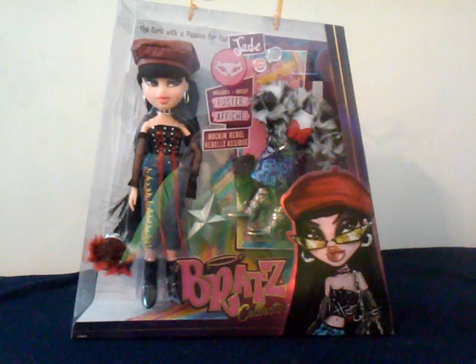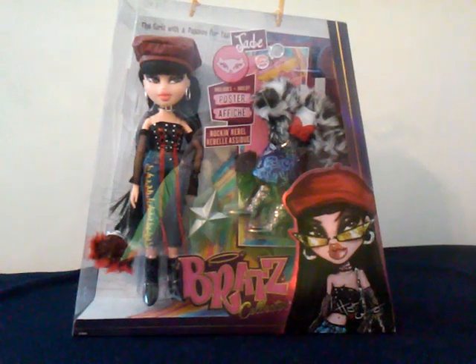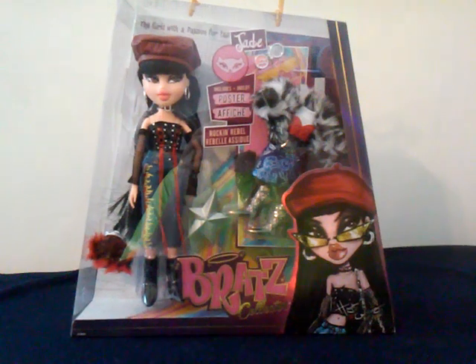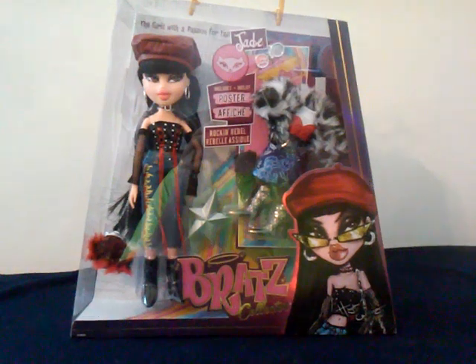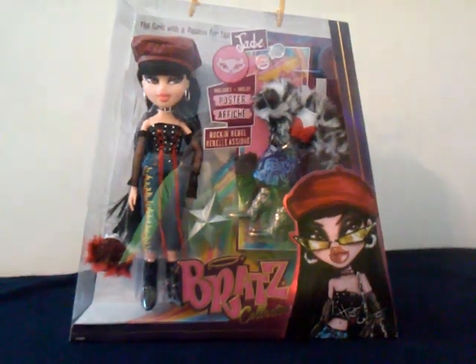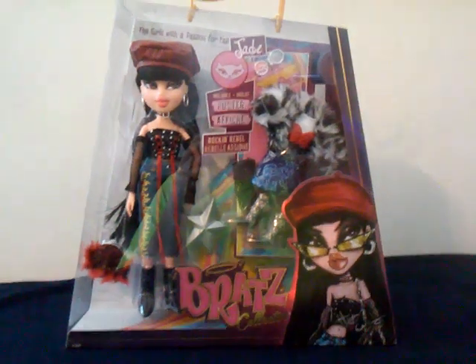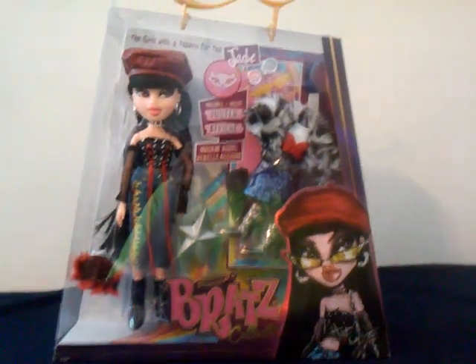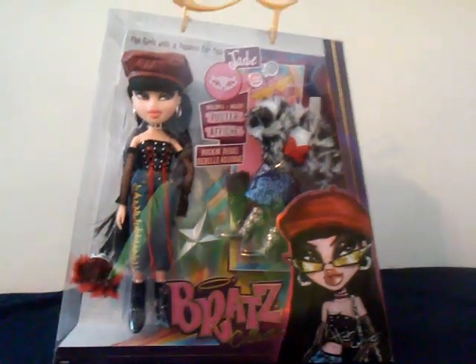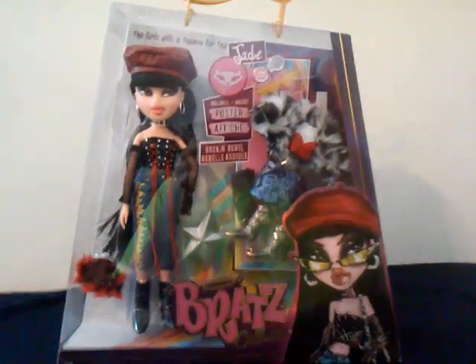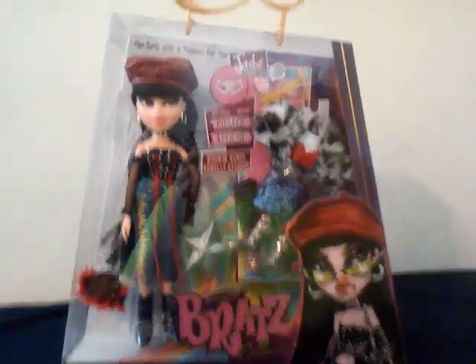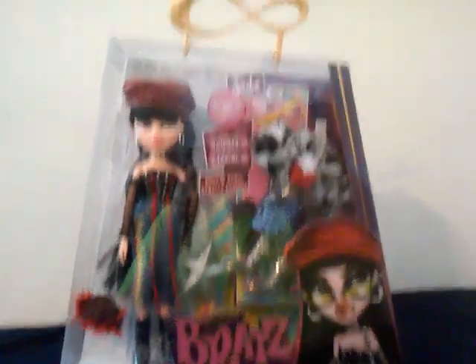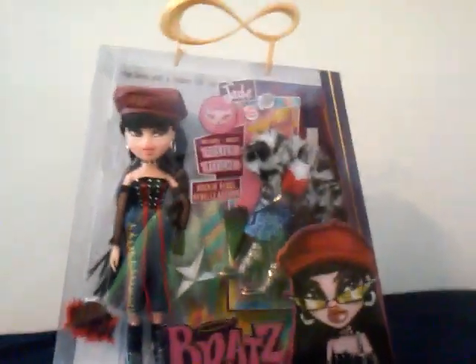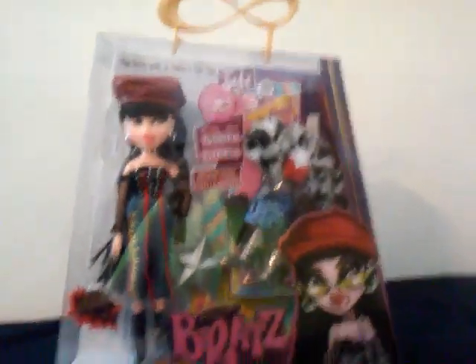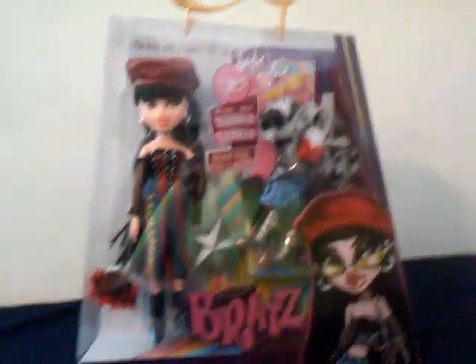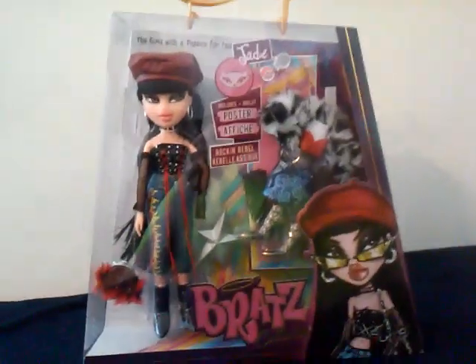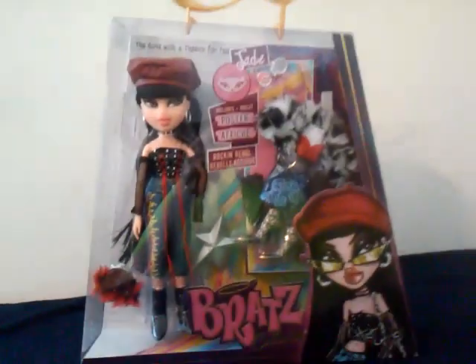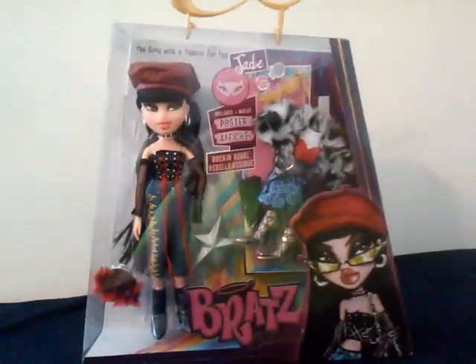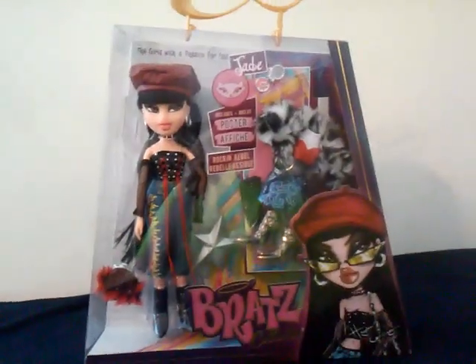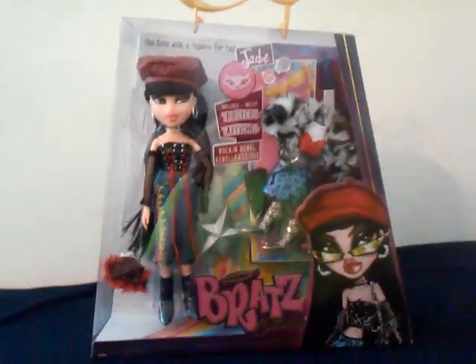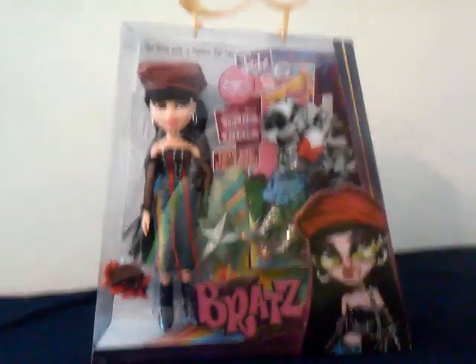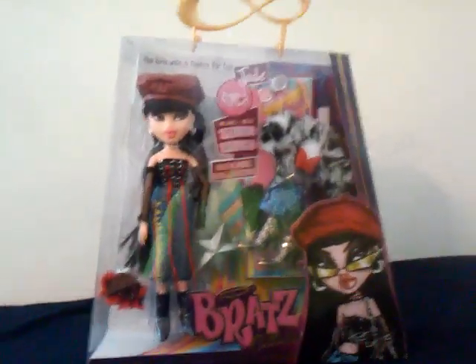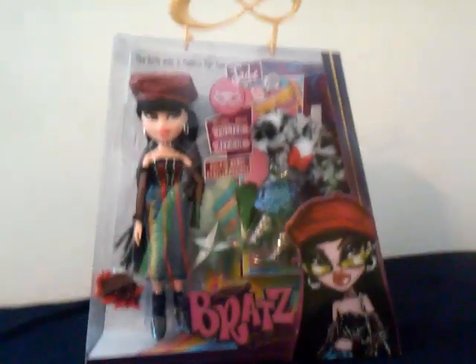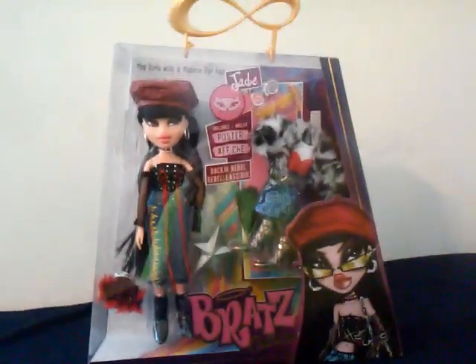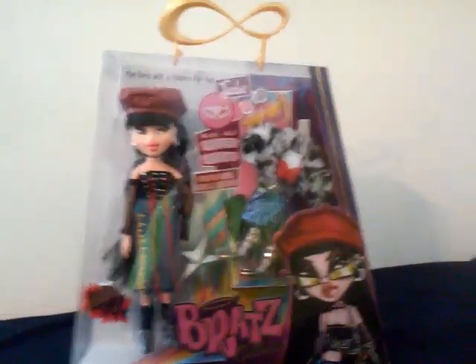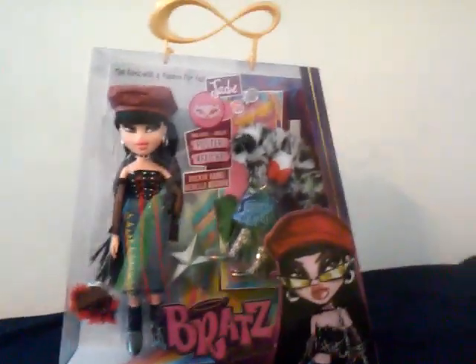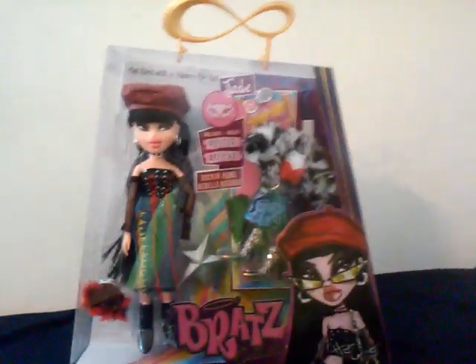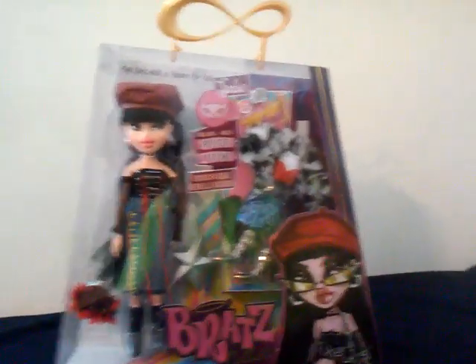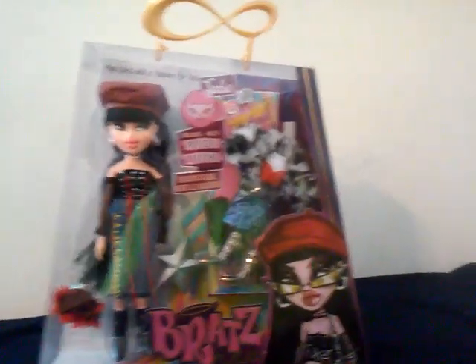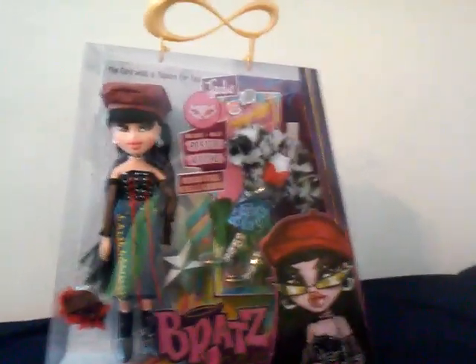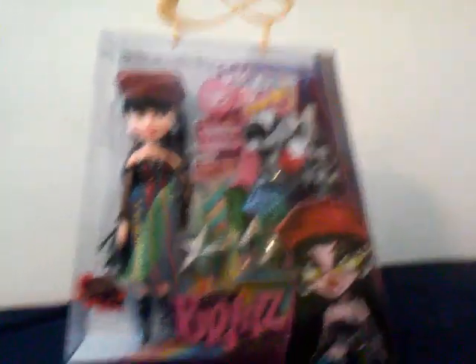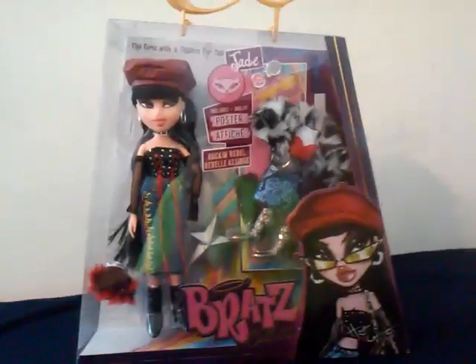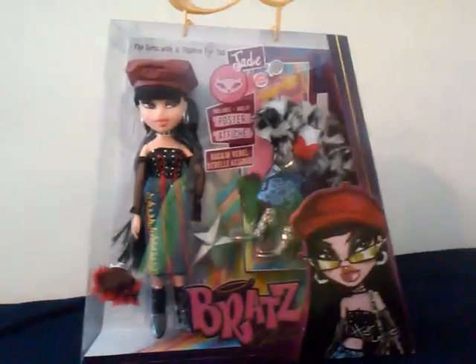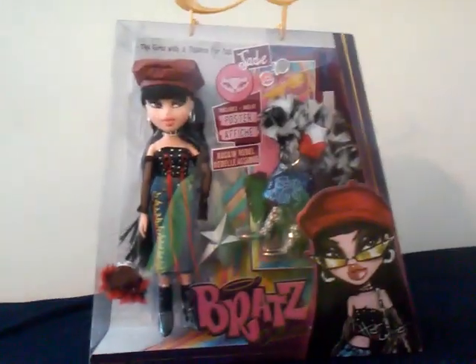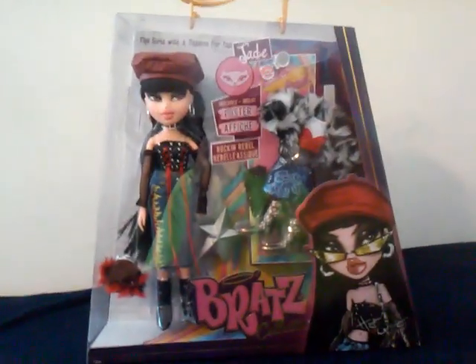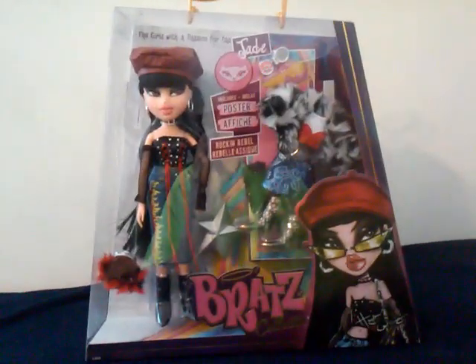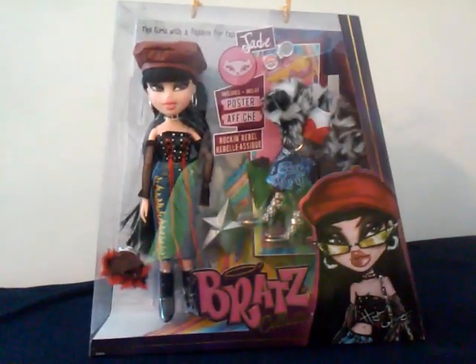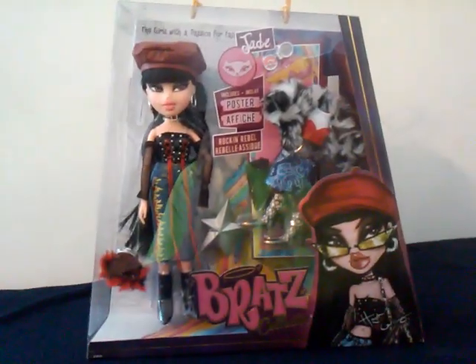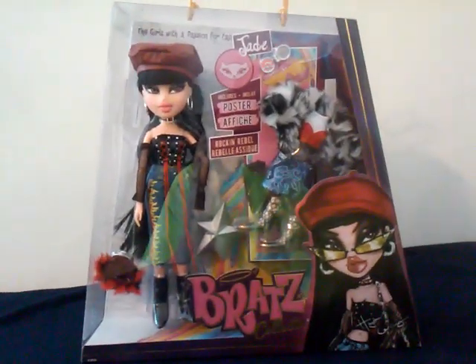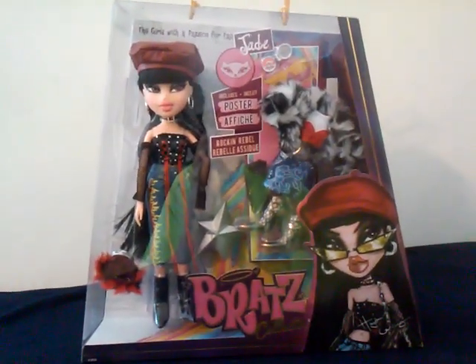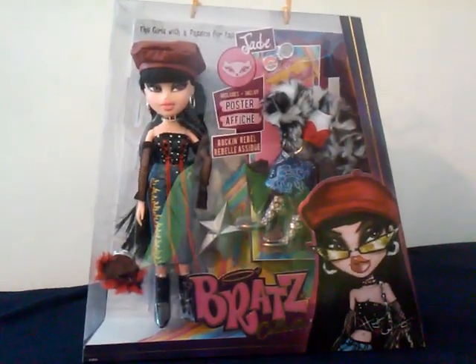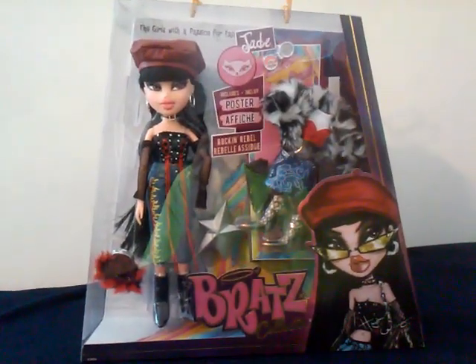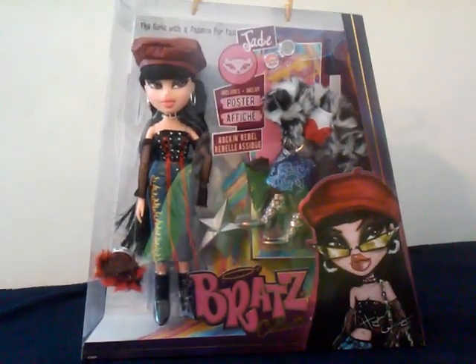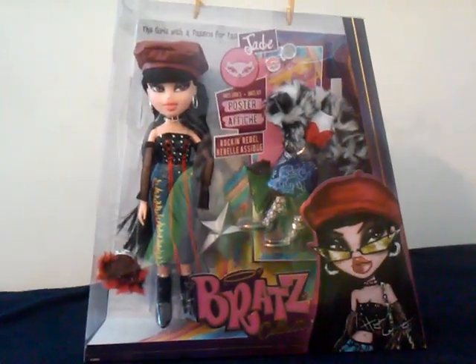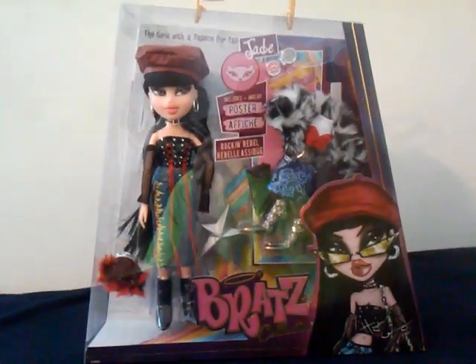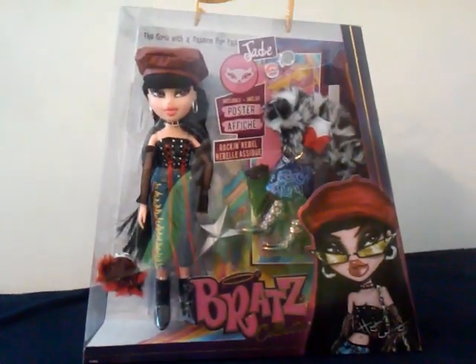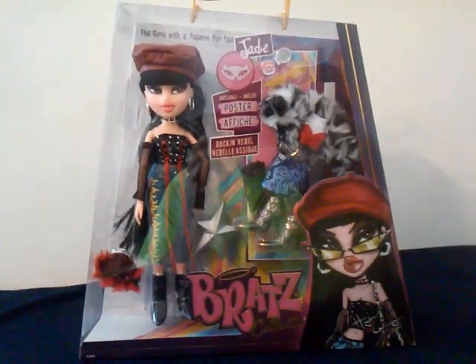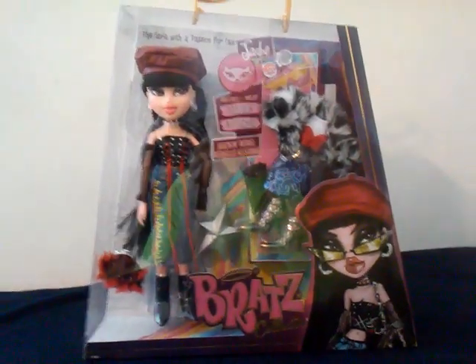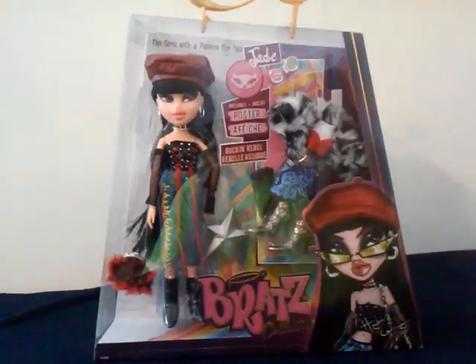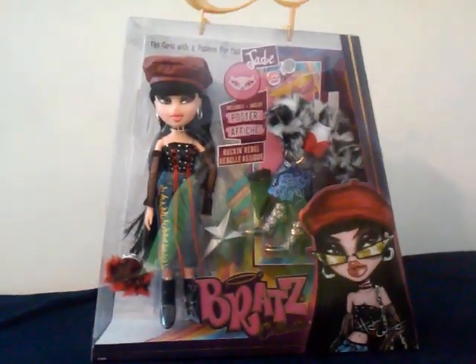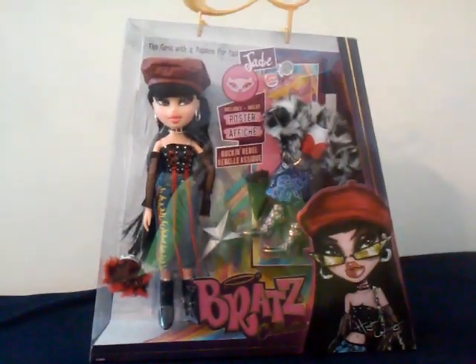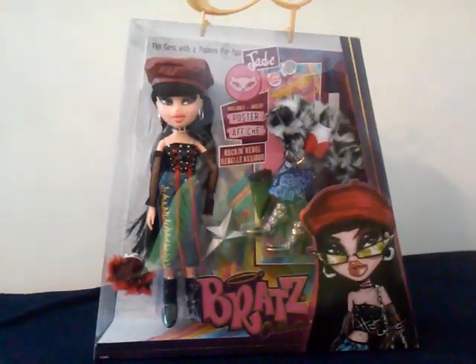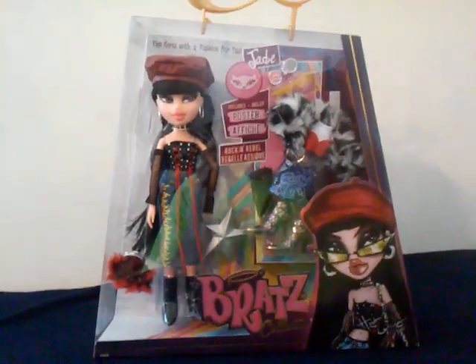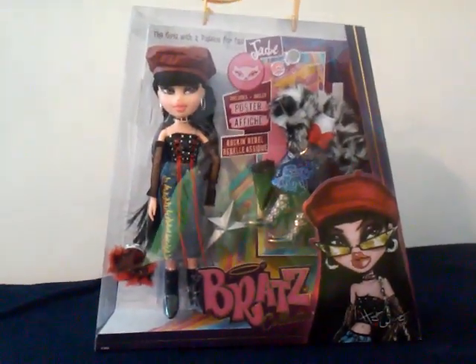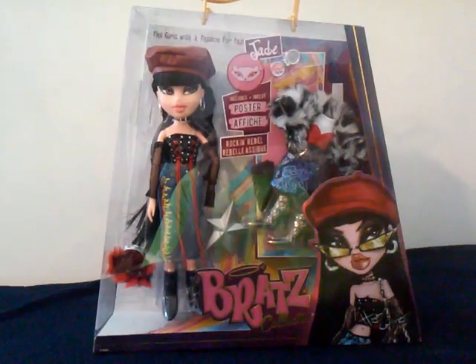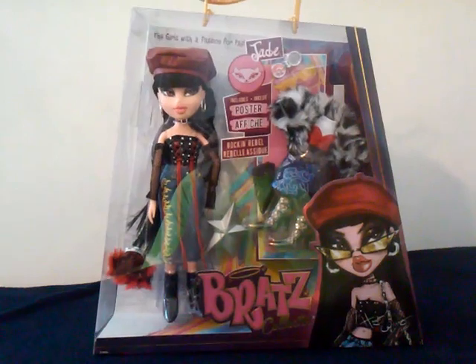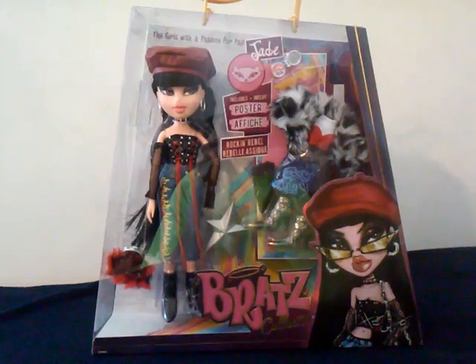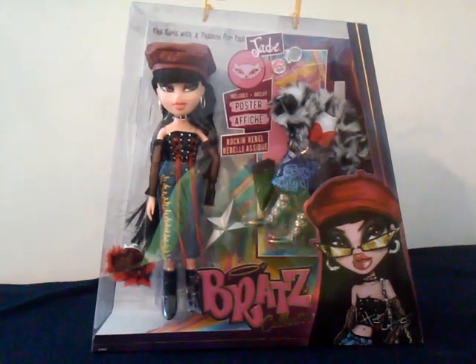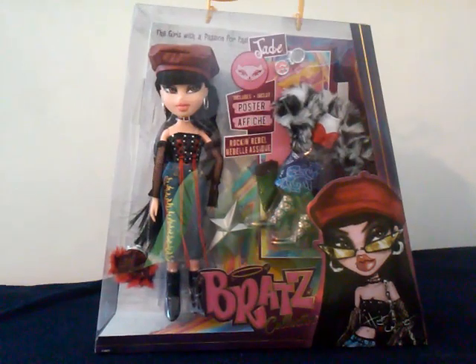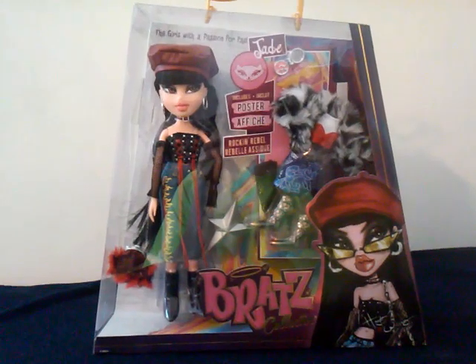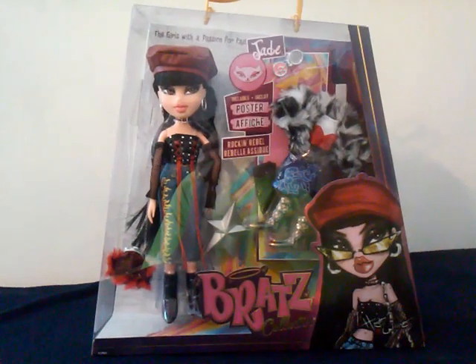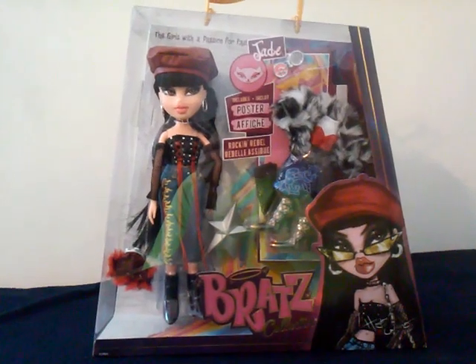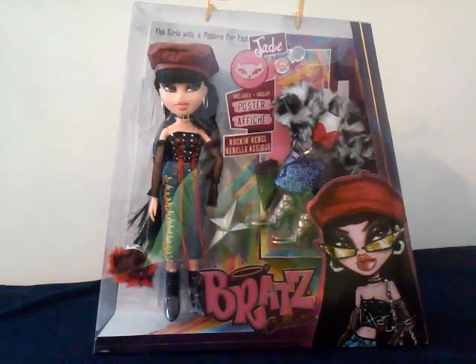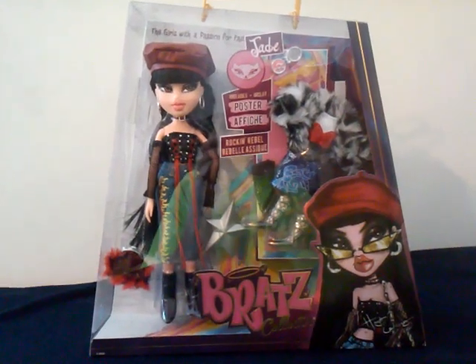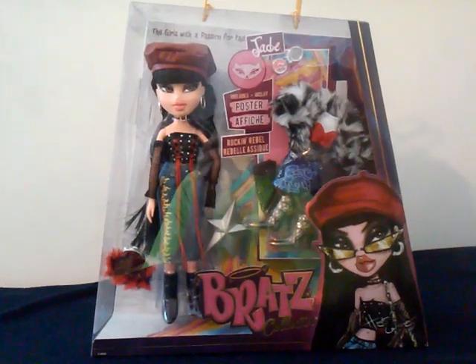Hey guys, welcome back to my channel. Today I will be doing a review on the new Bratz 2018 collector Jade.